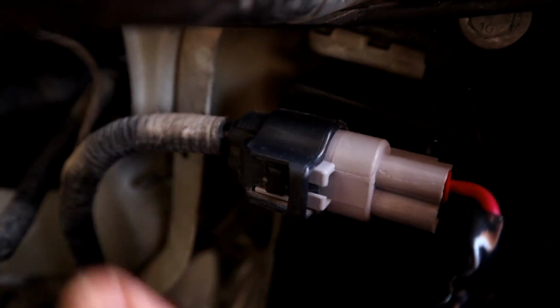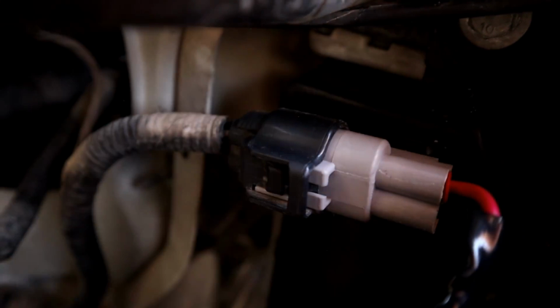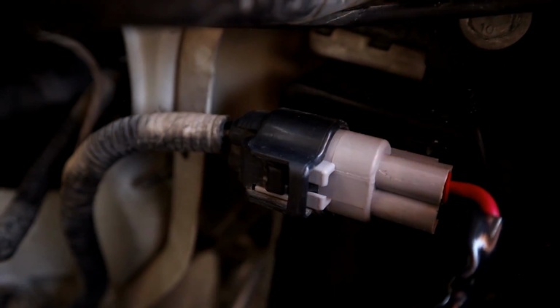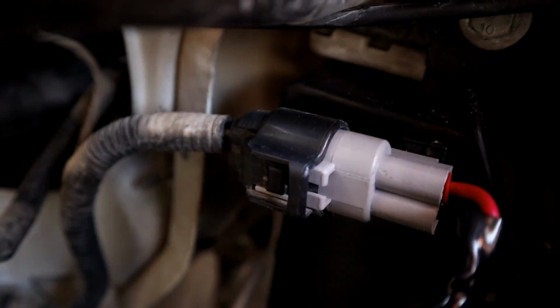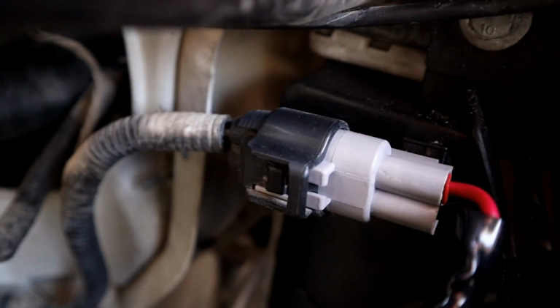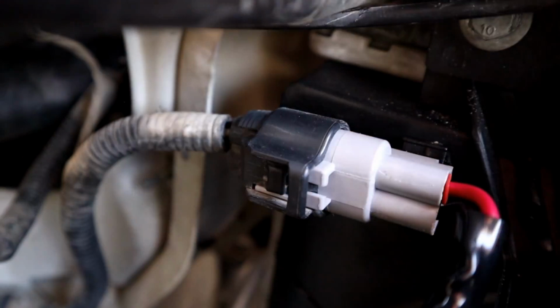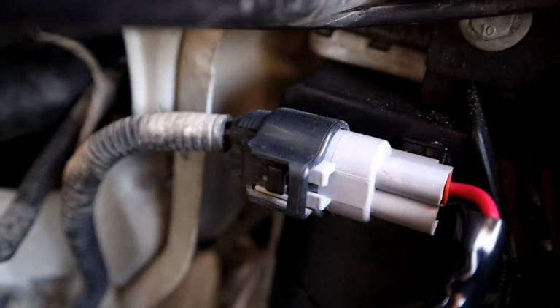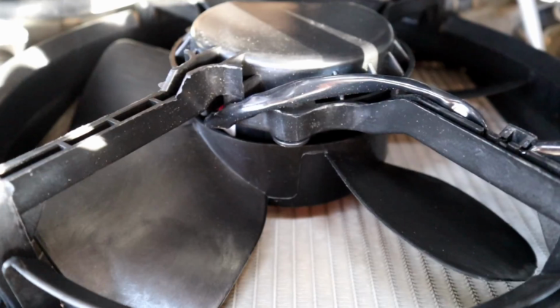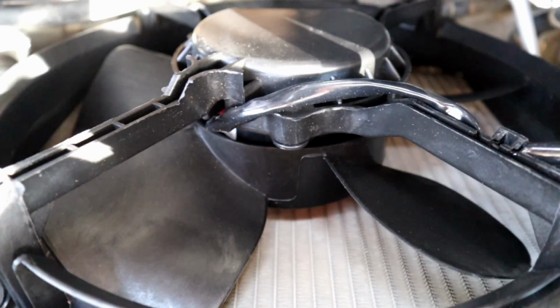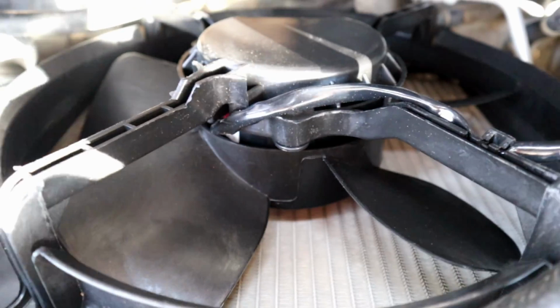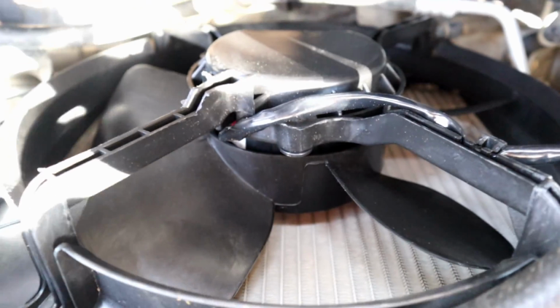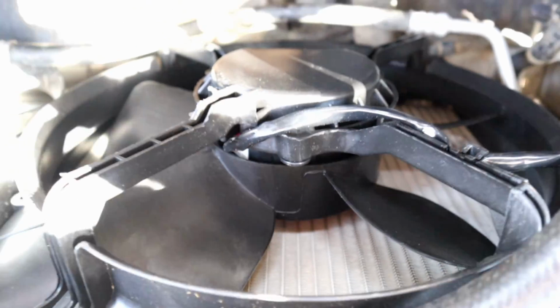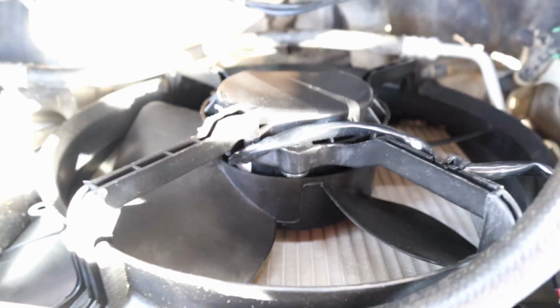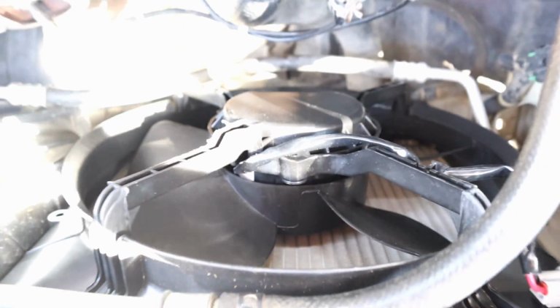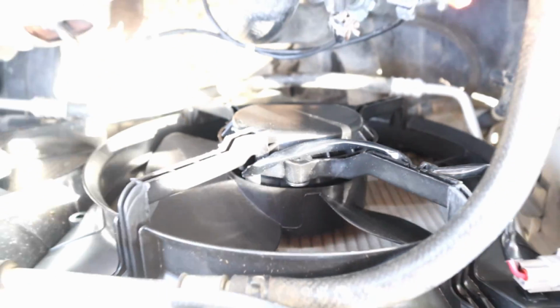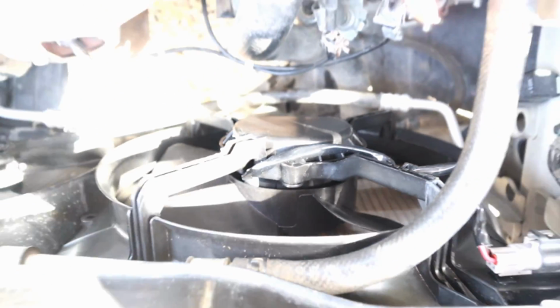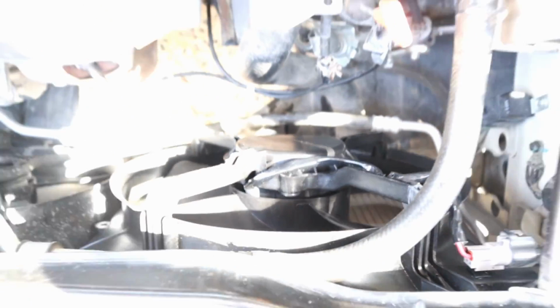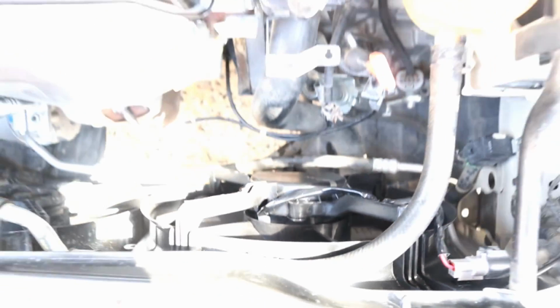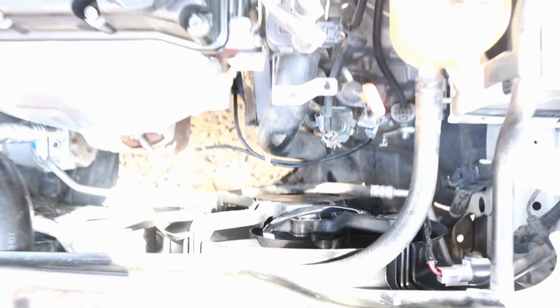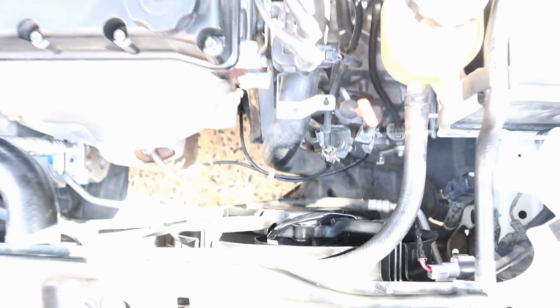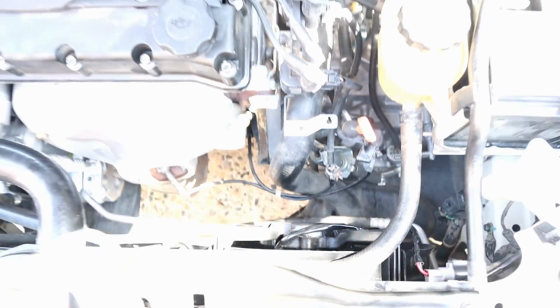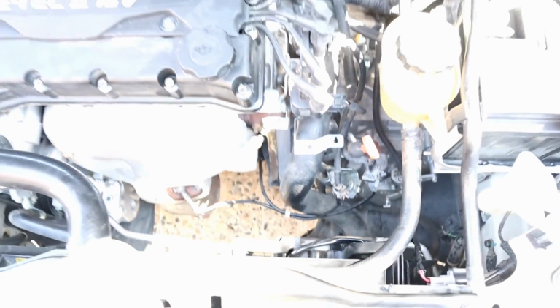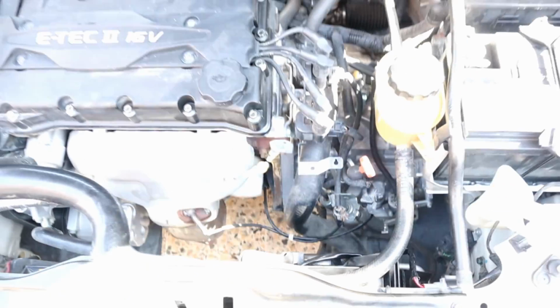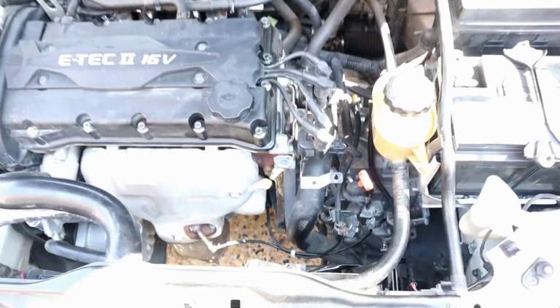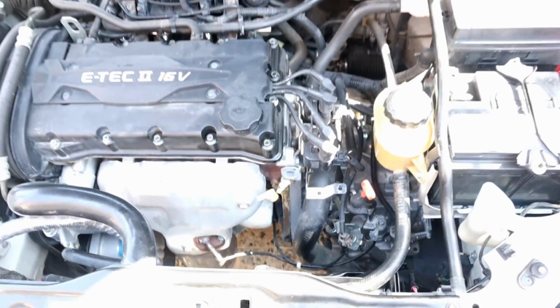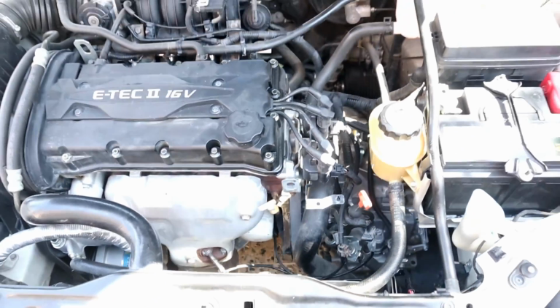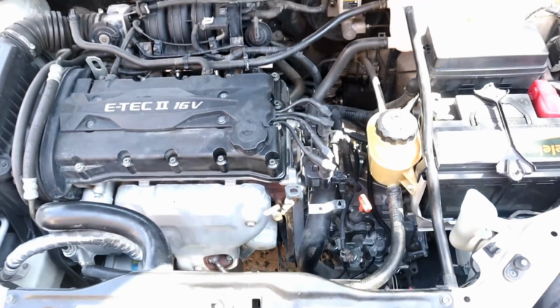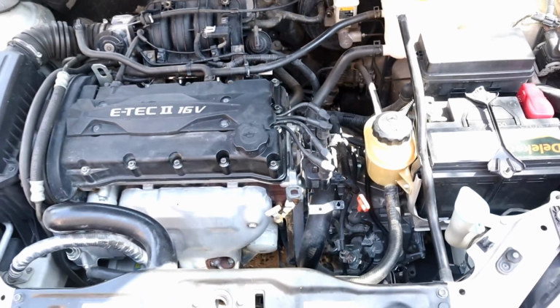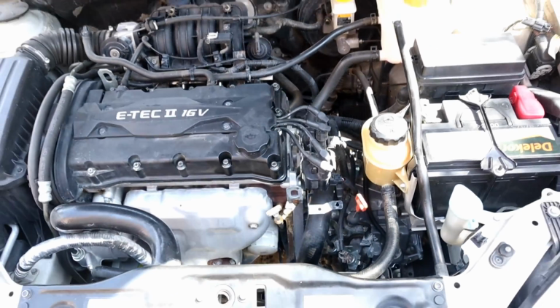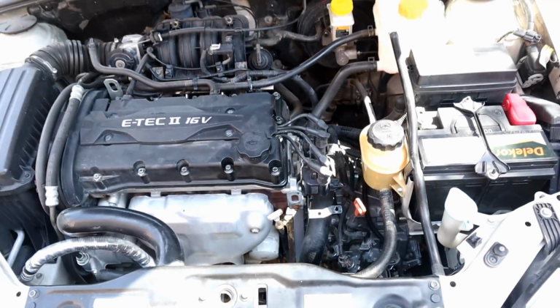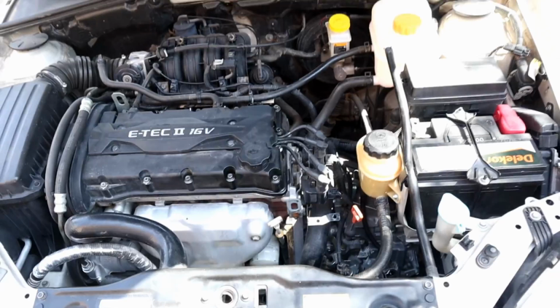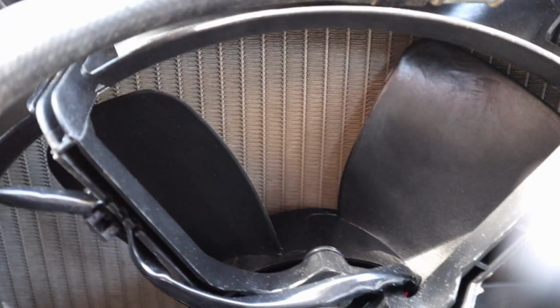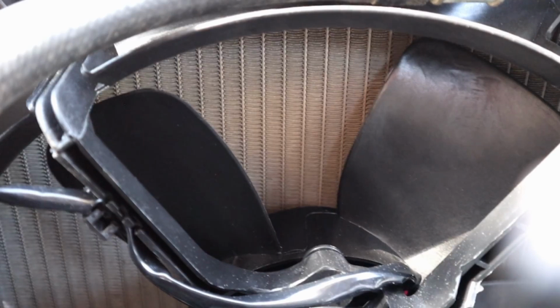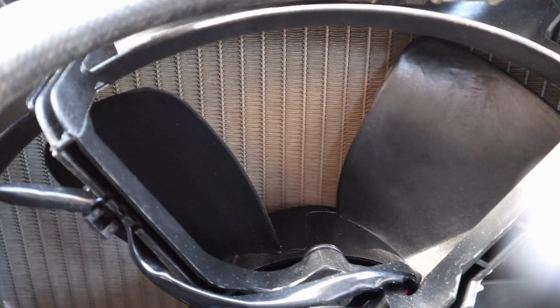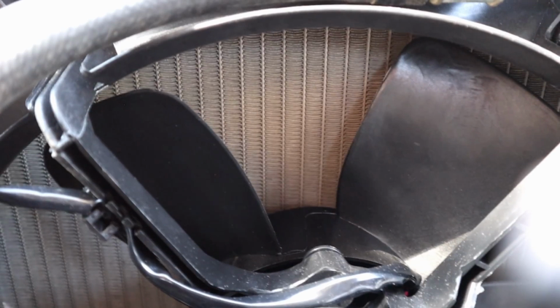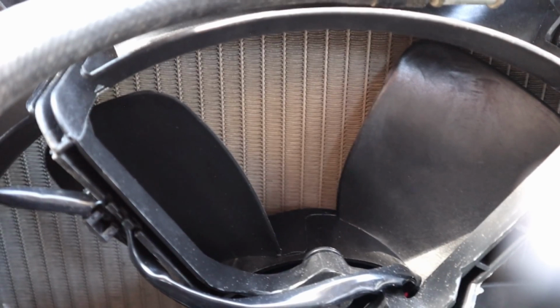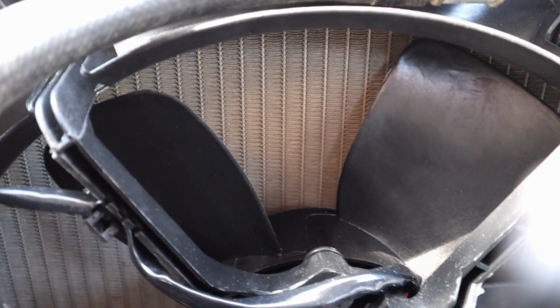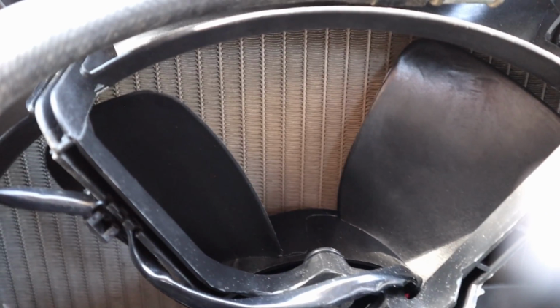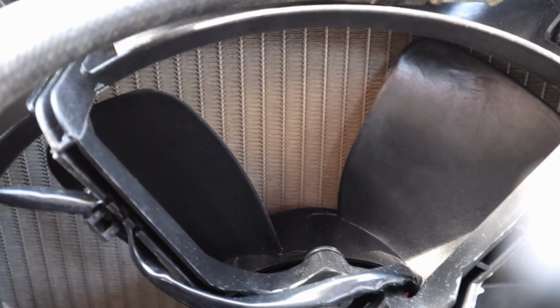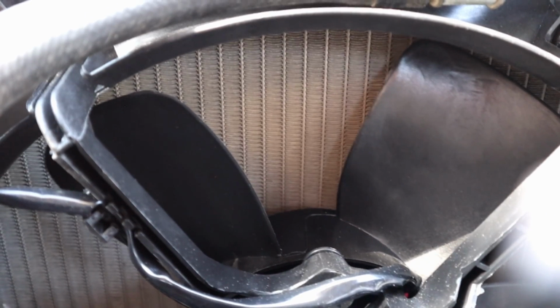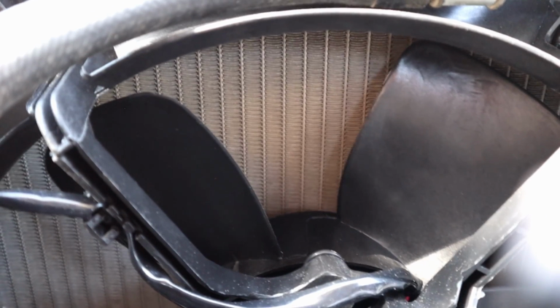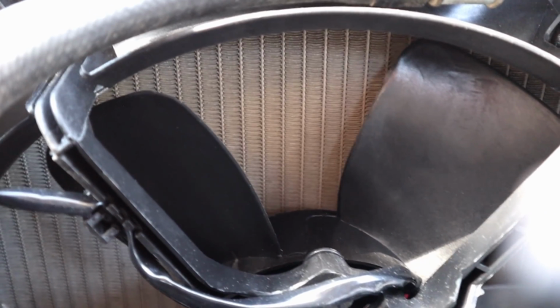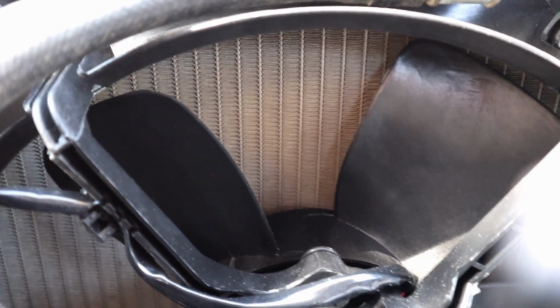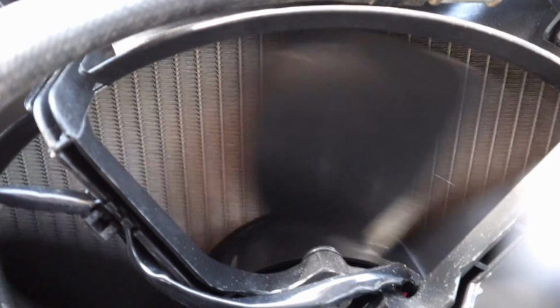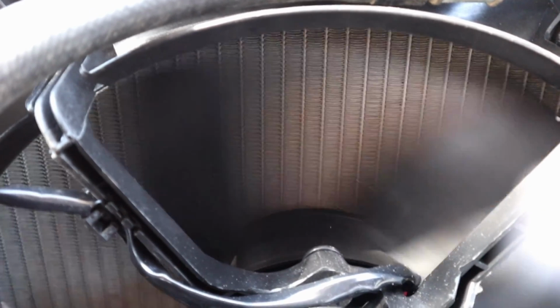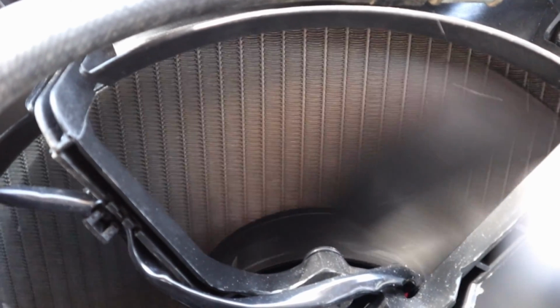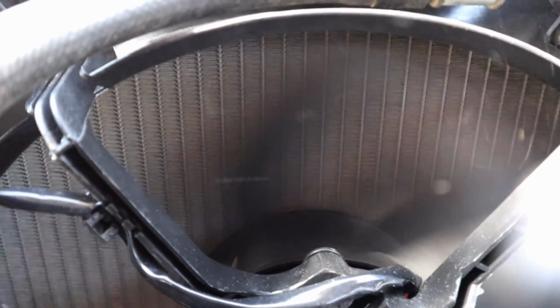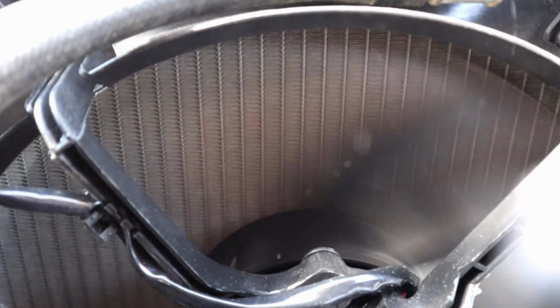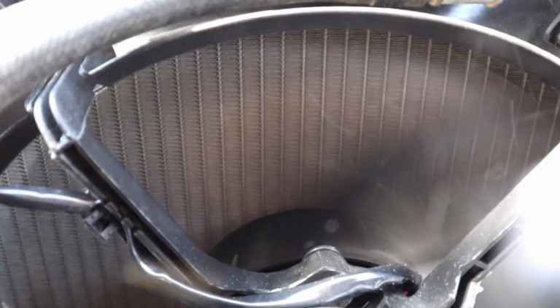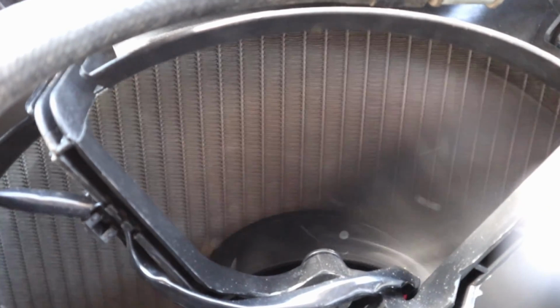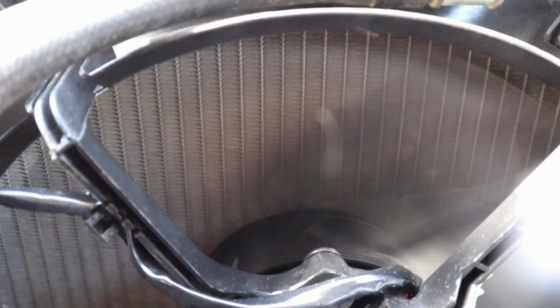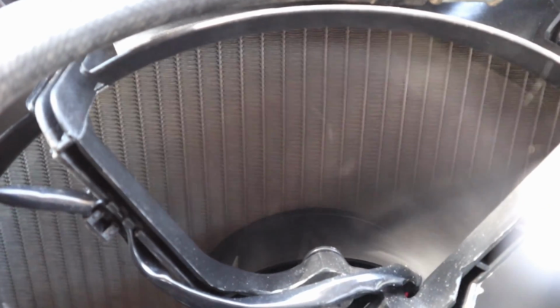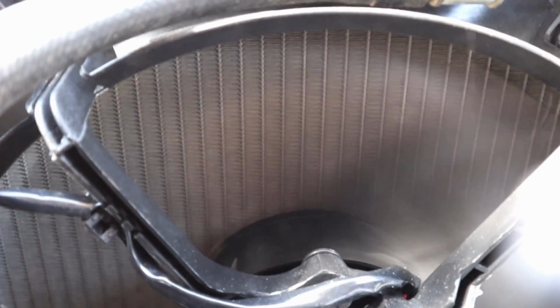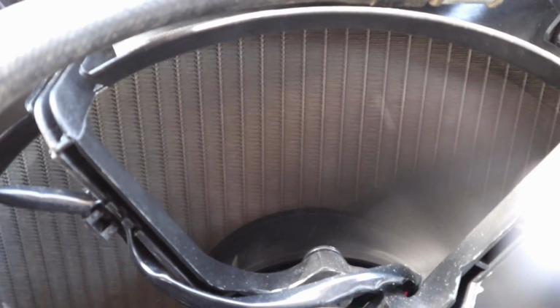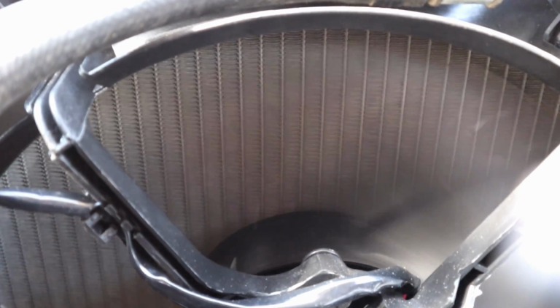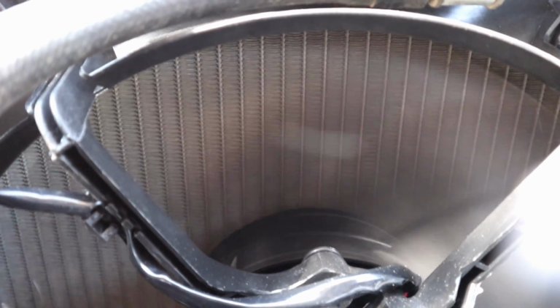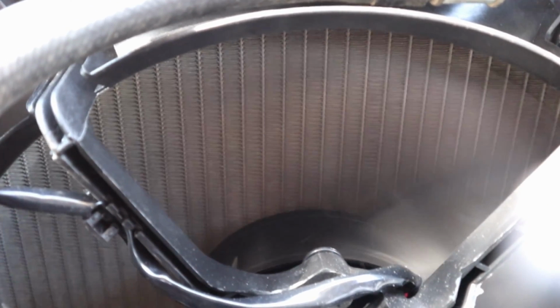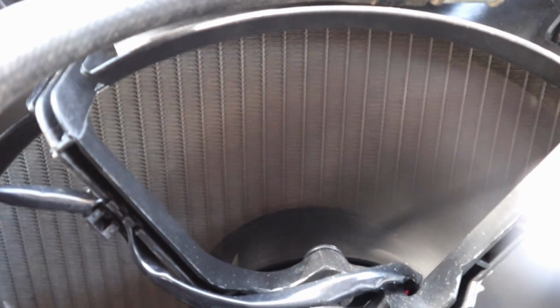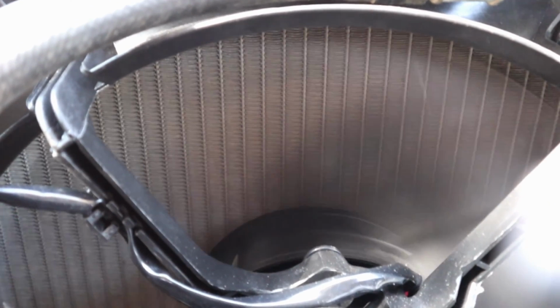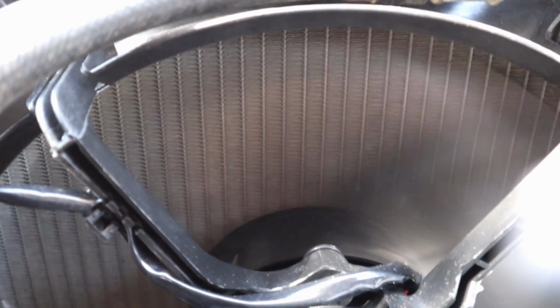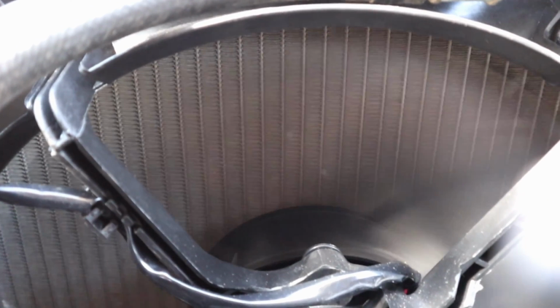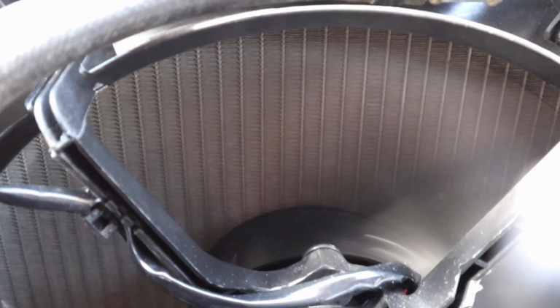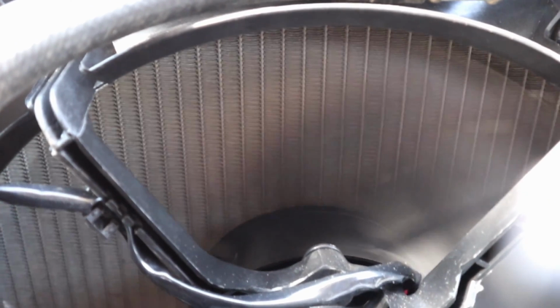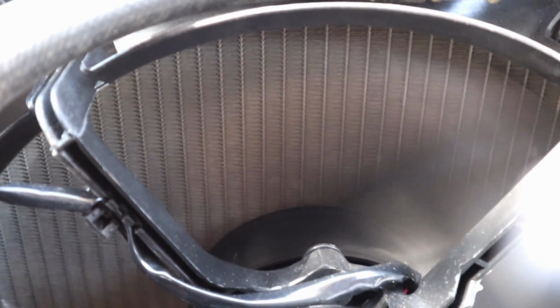Let's see how it sounds. With the new upgraded fan, not only does it provide better cooling, it's really quiet now.